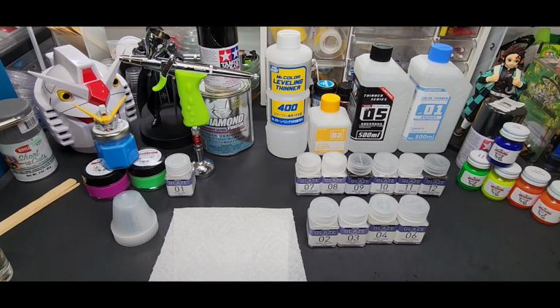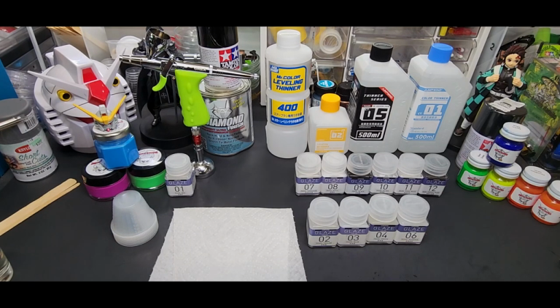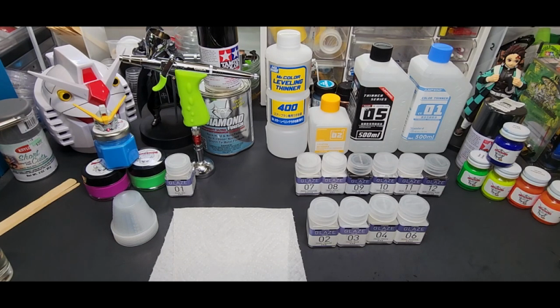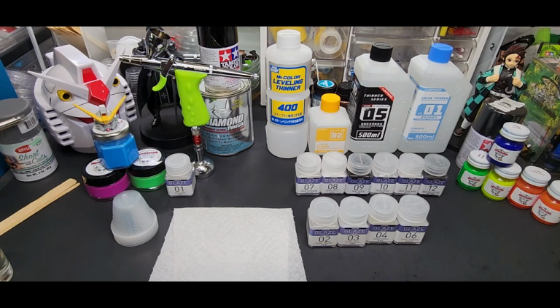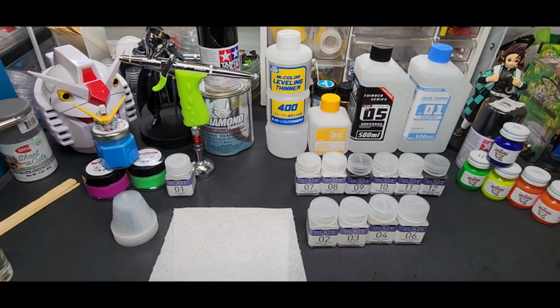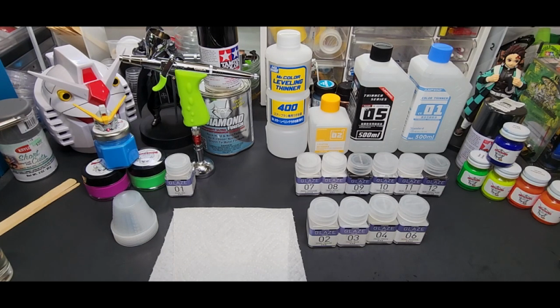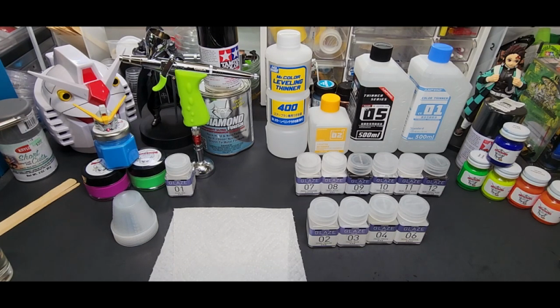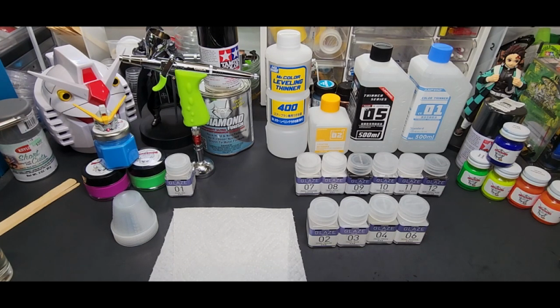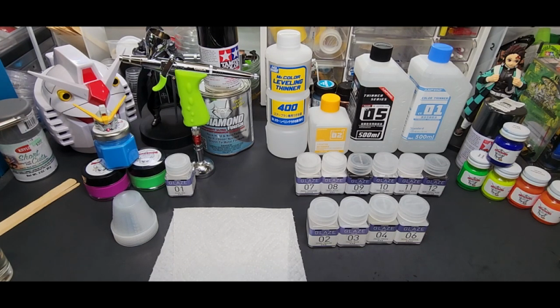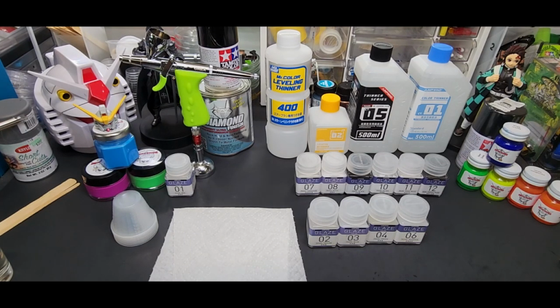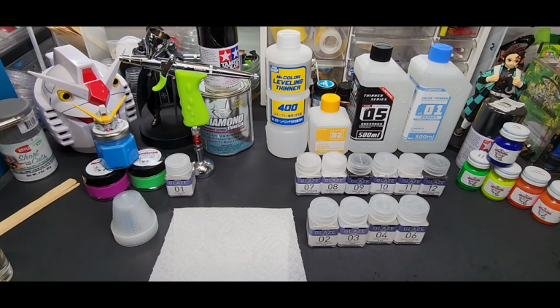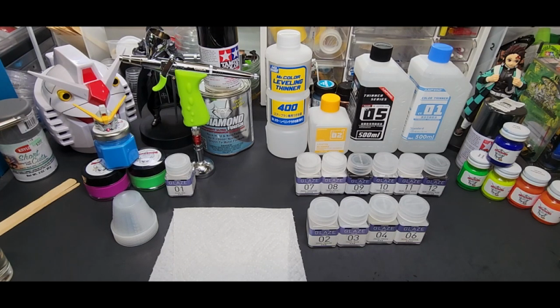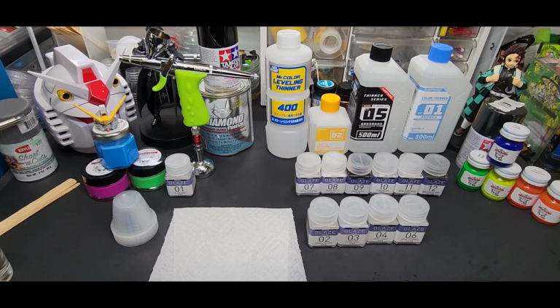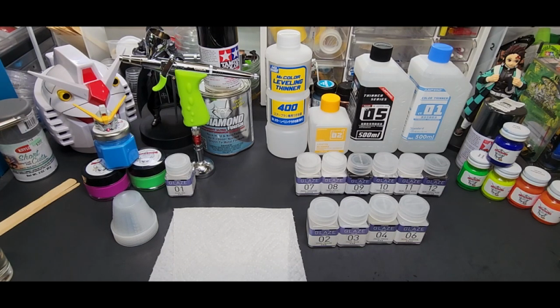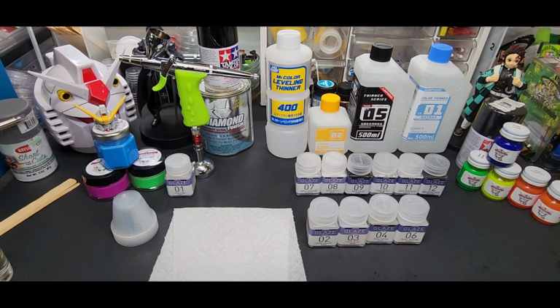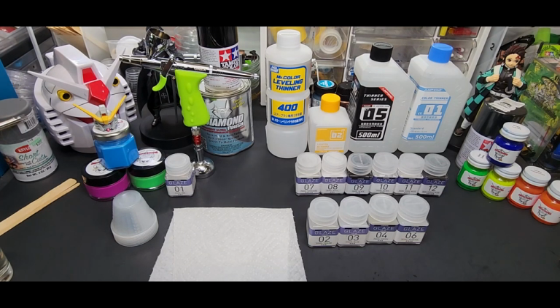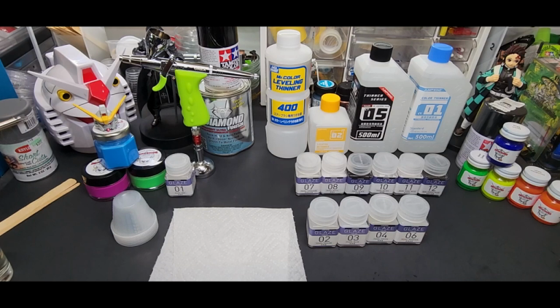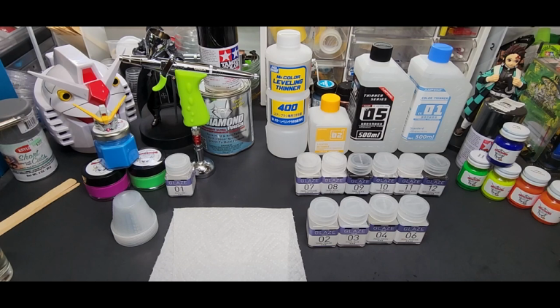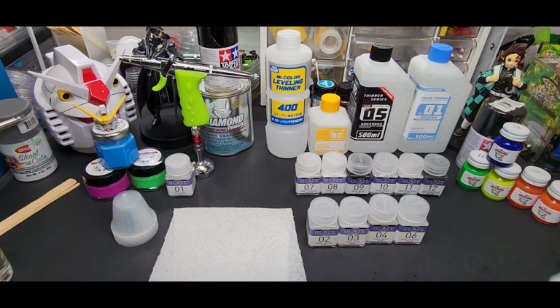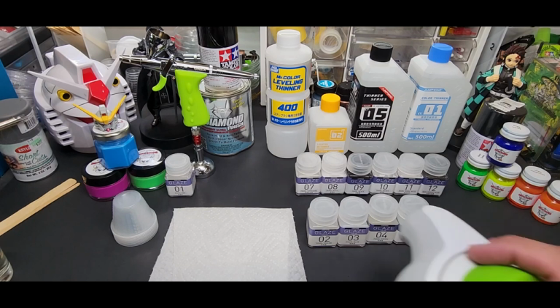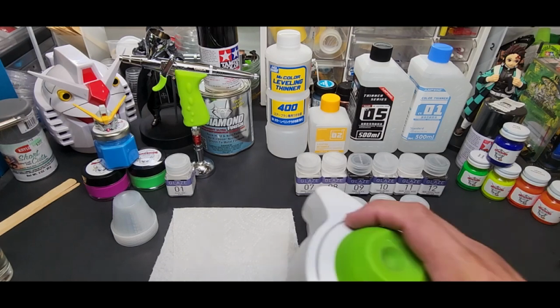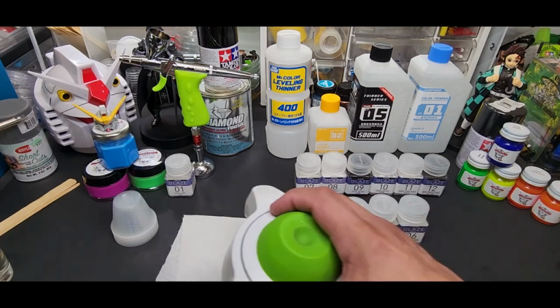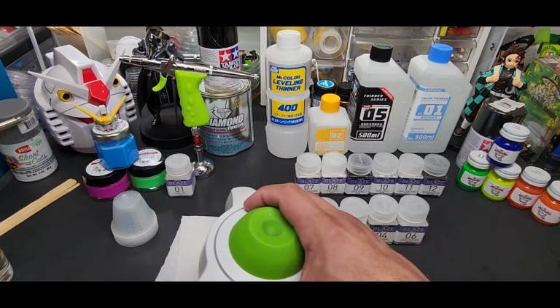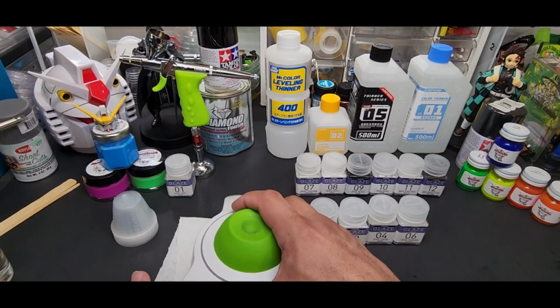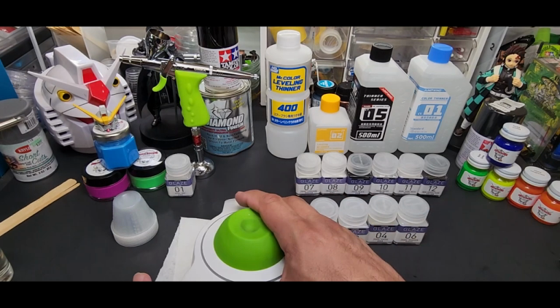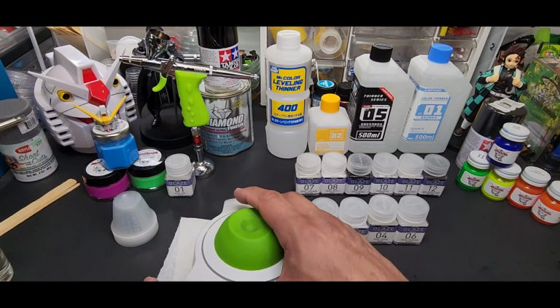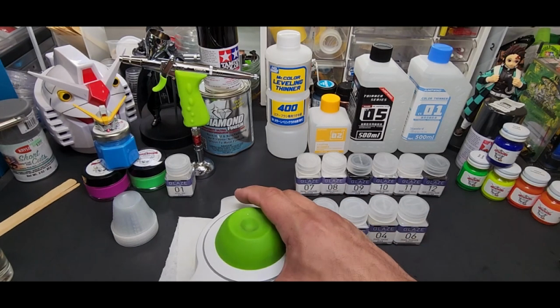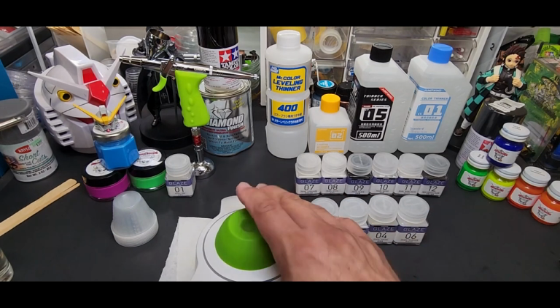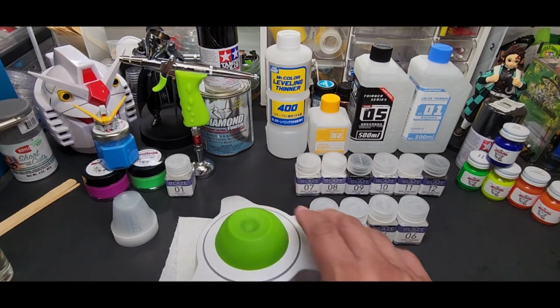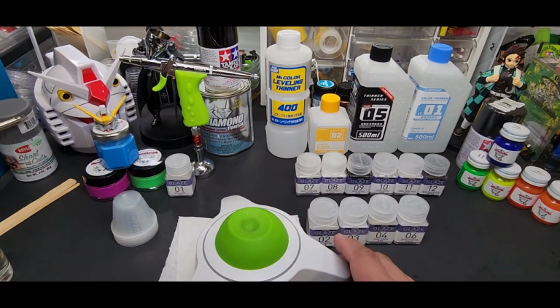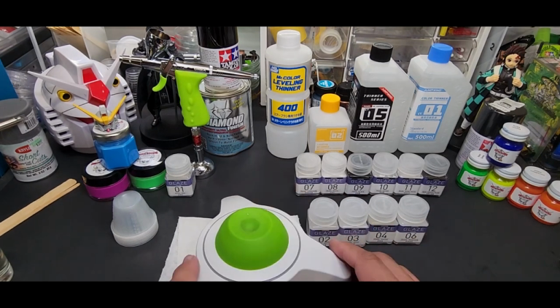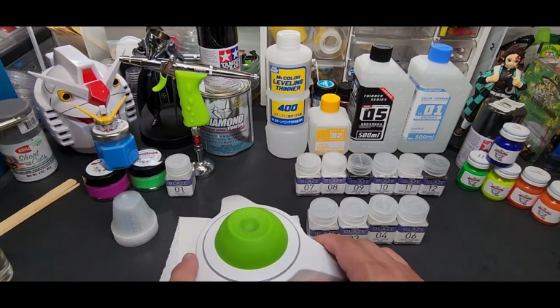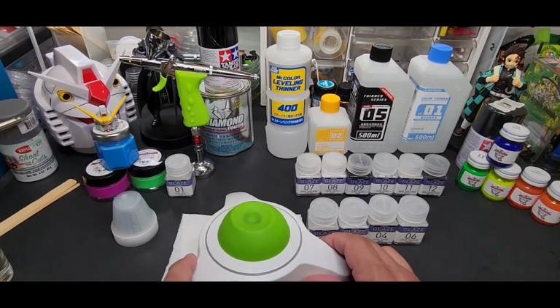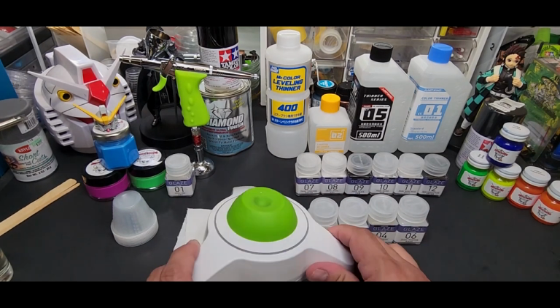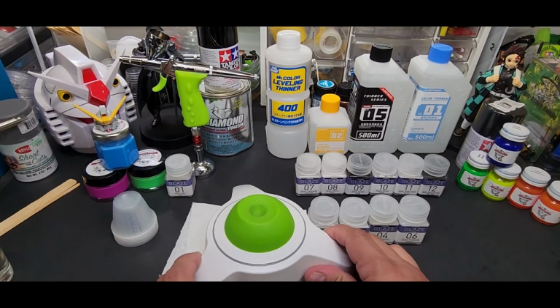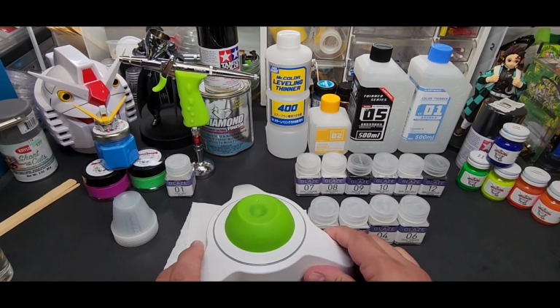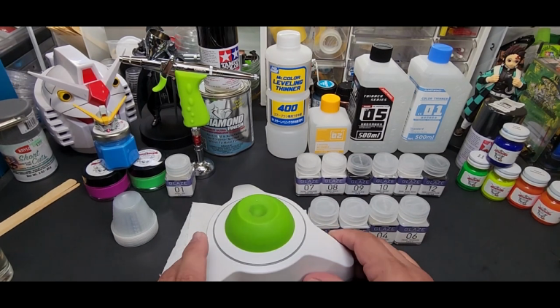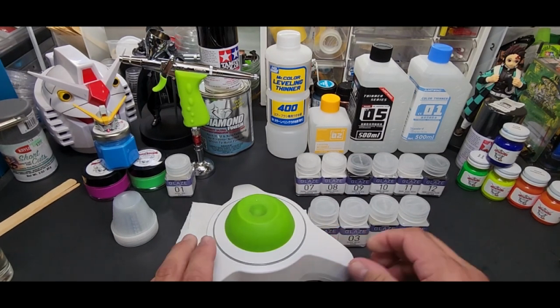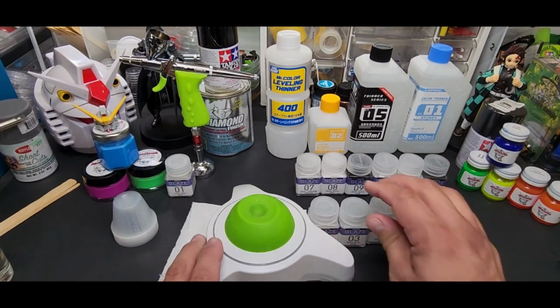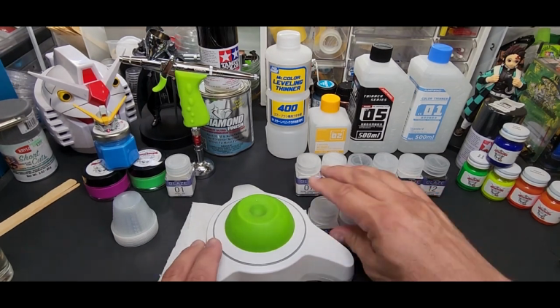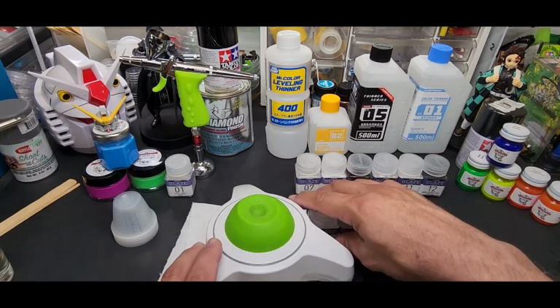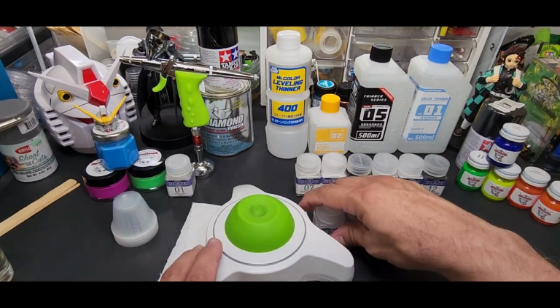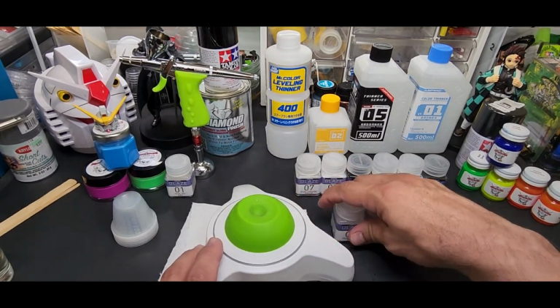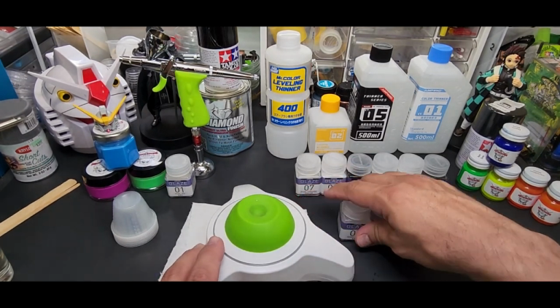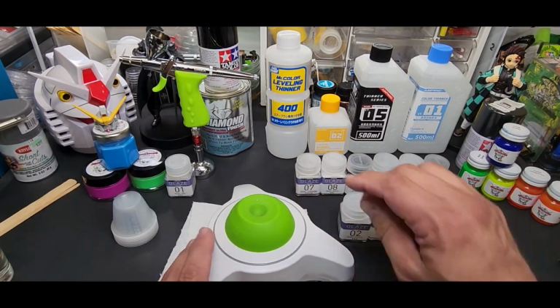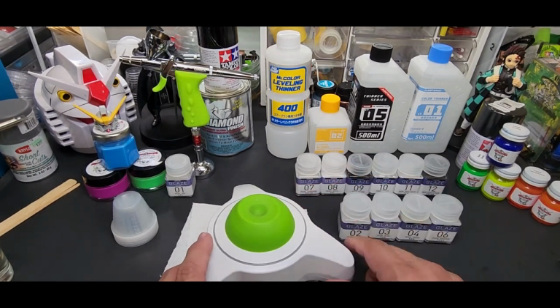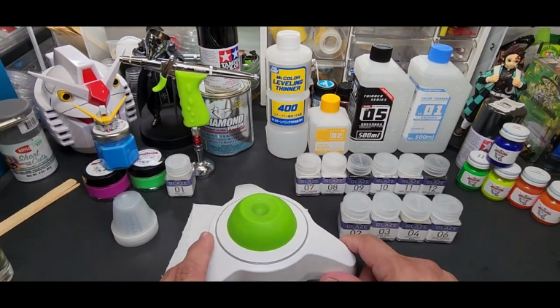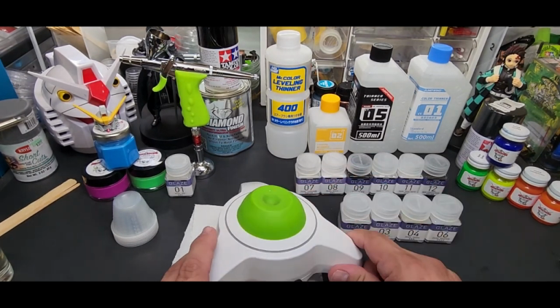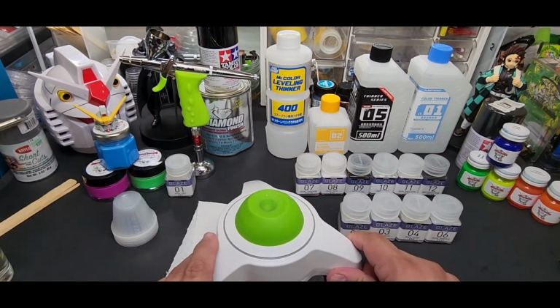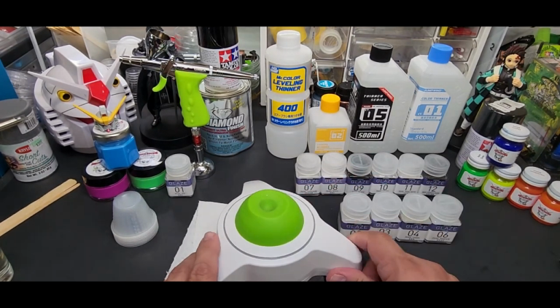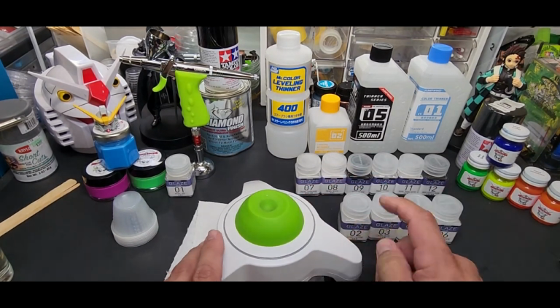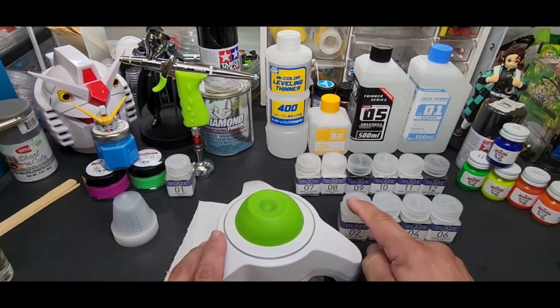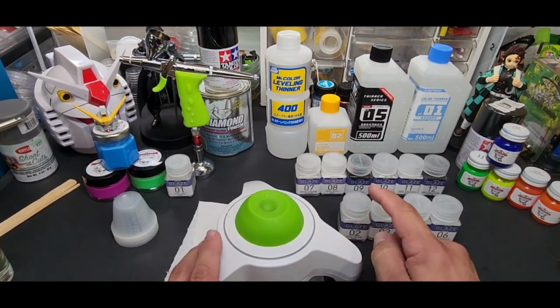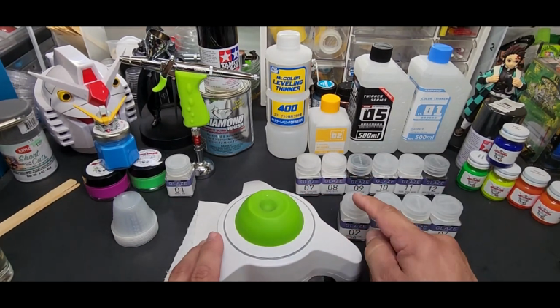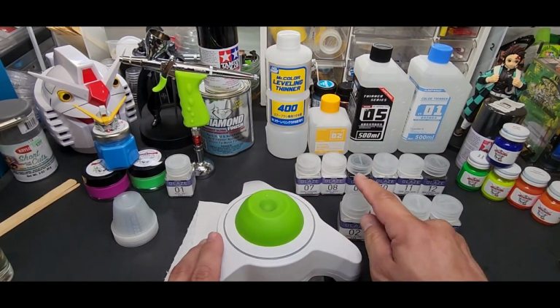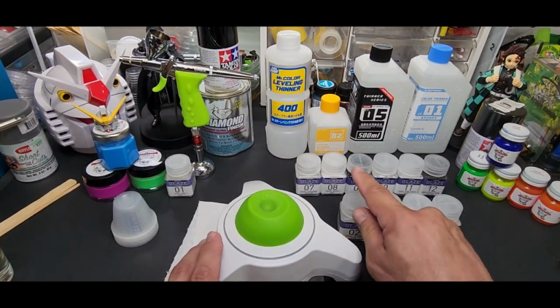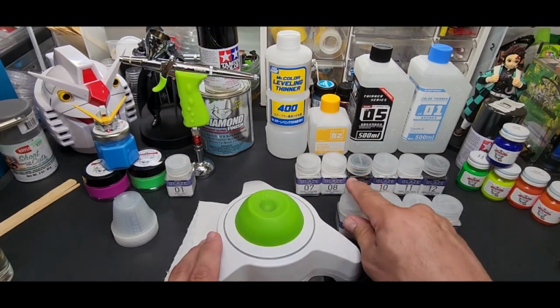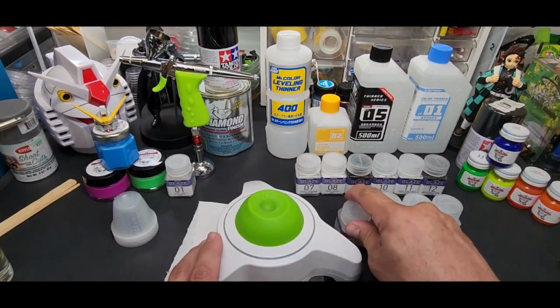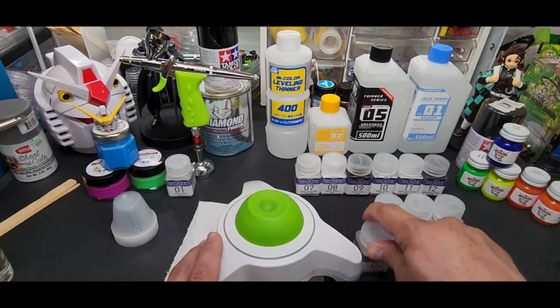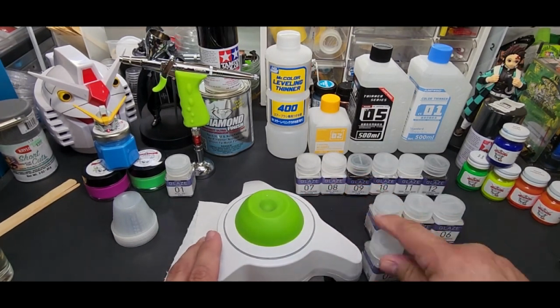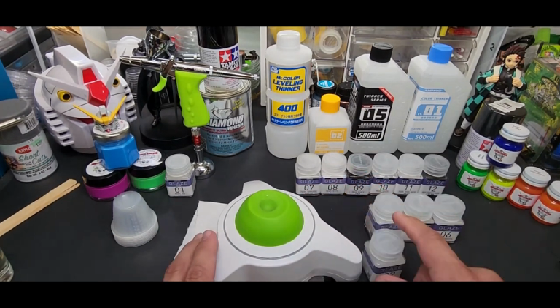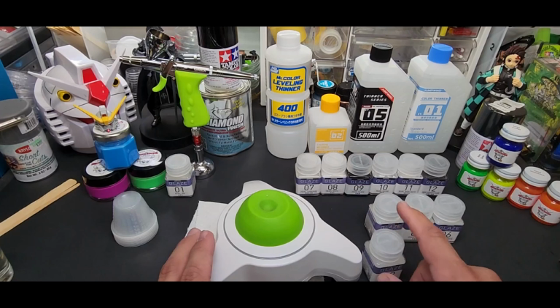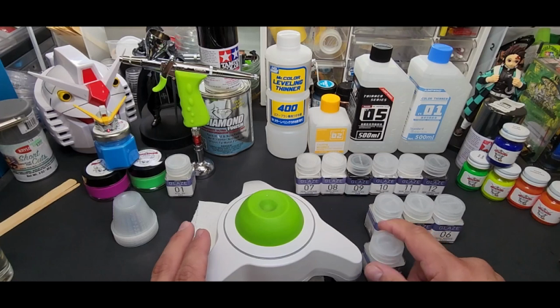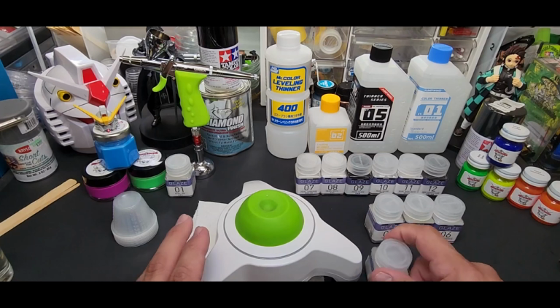You want two kinds of stuff: cheap that works, and expensive that works — as long as it works it's worth the money, hence my paint mixer. Now these need to be stirred up quite a bit.